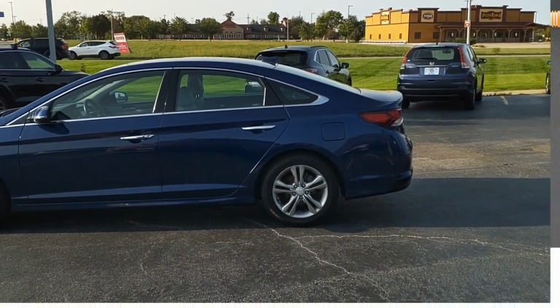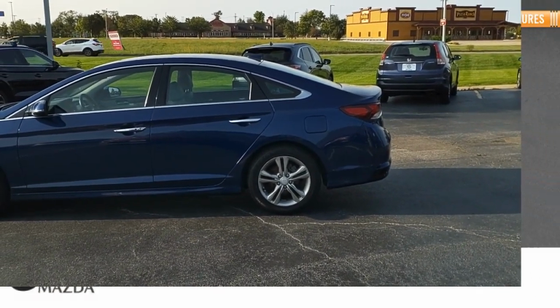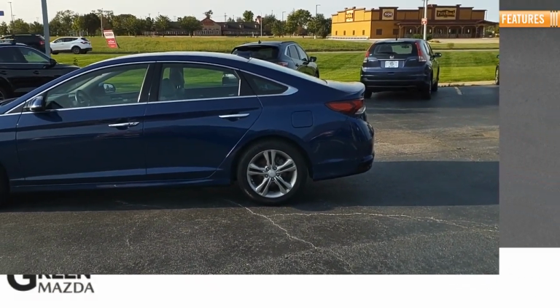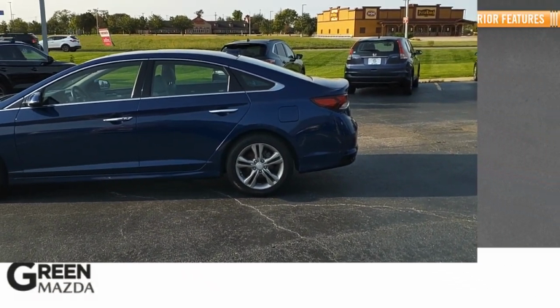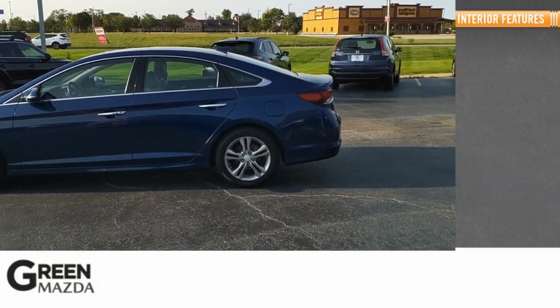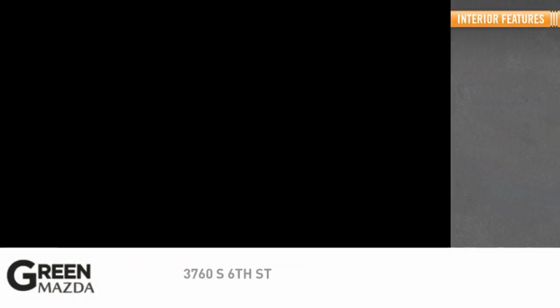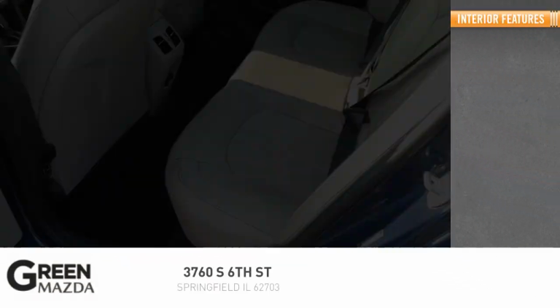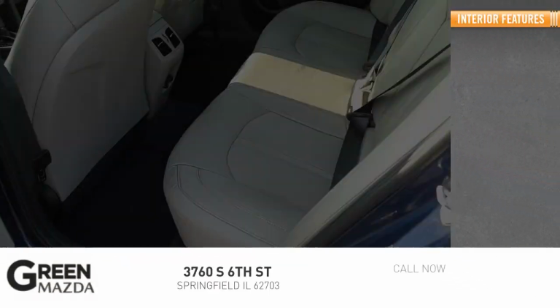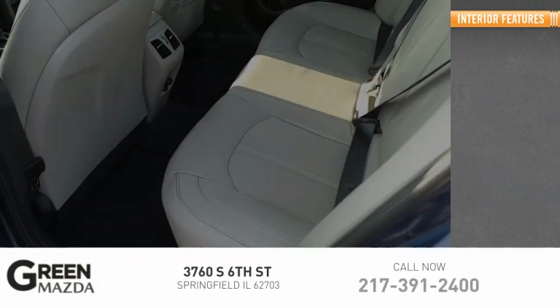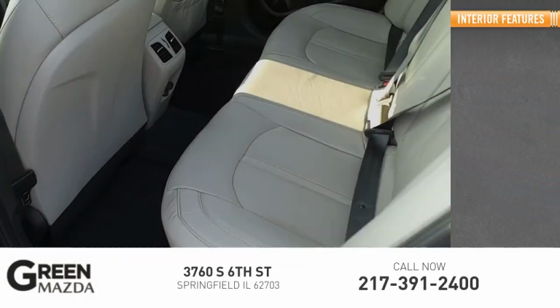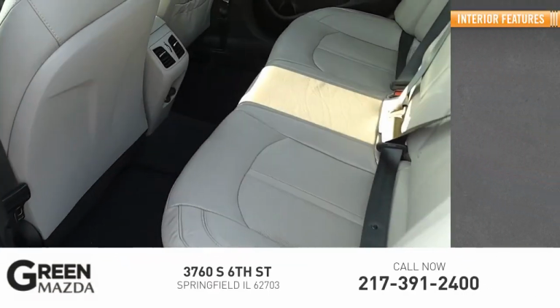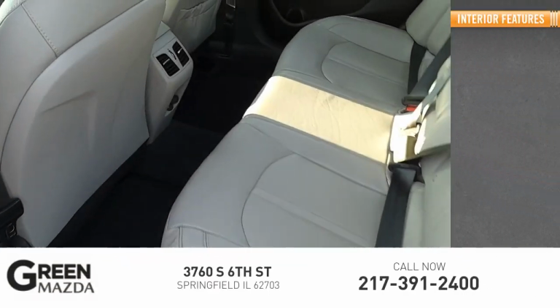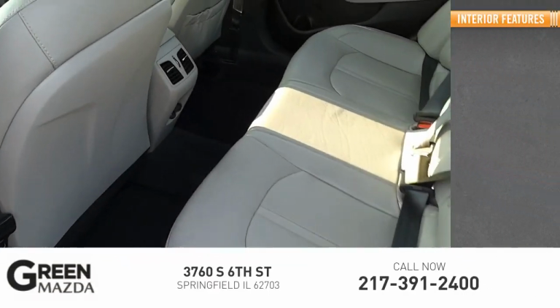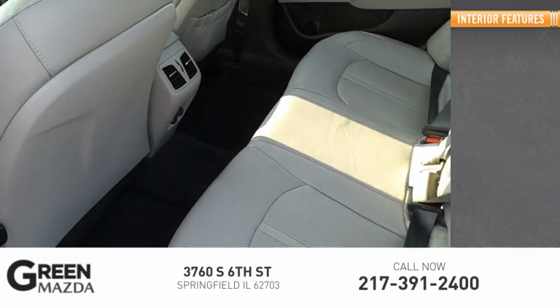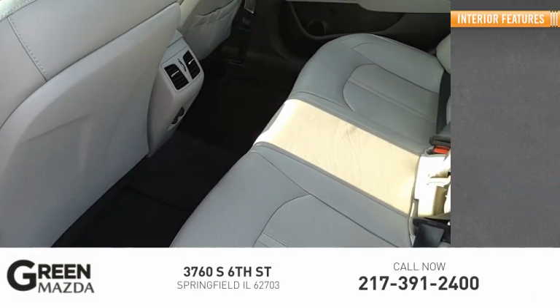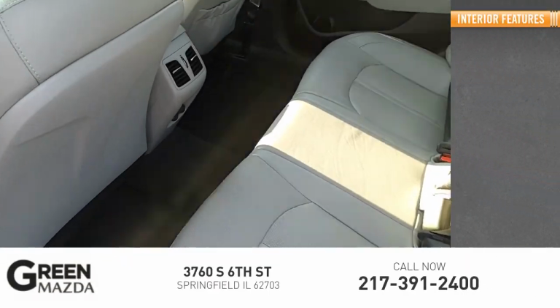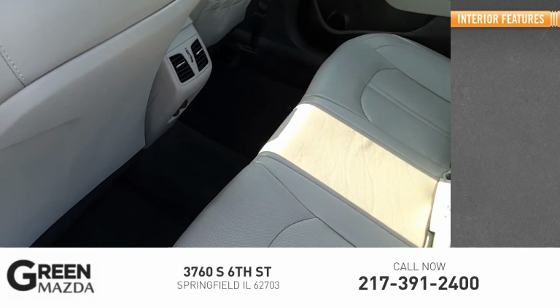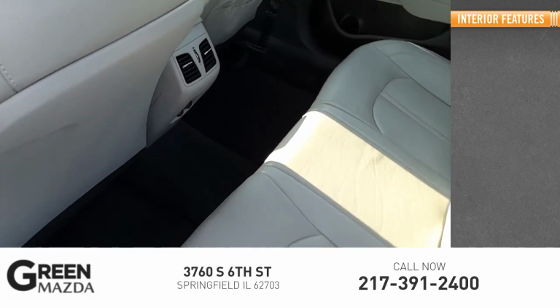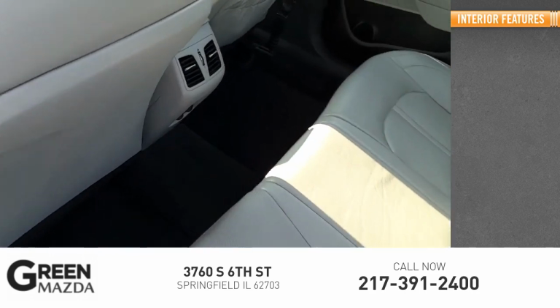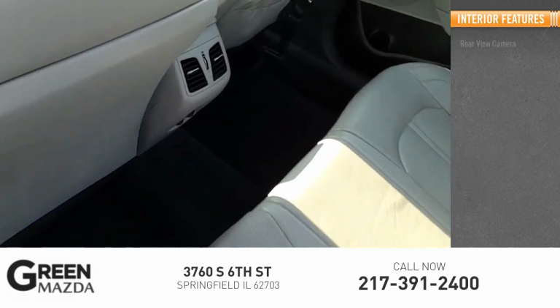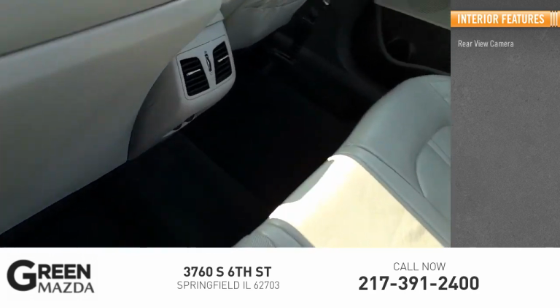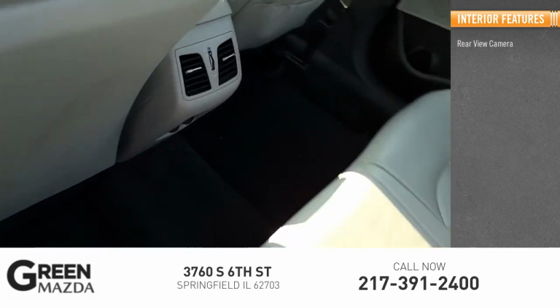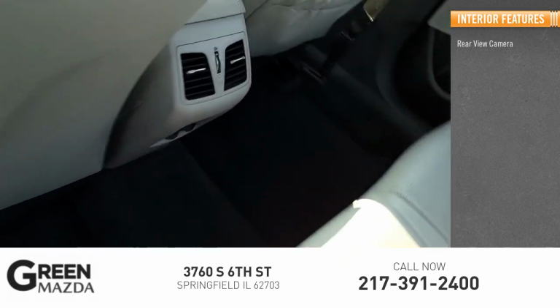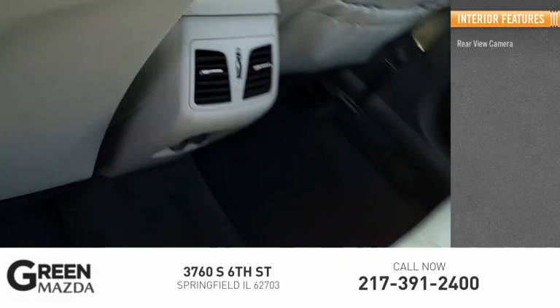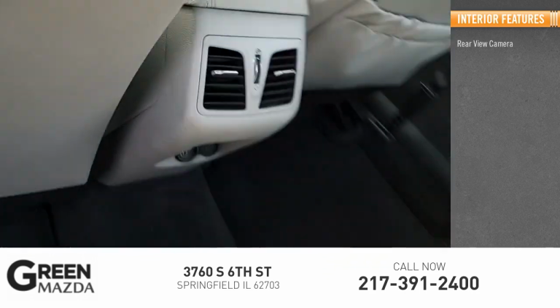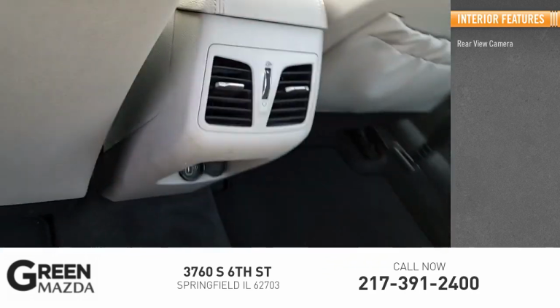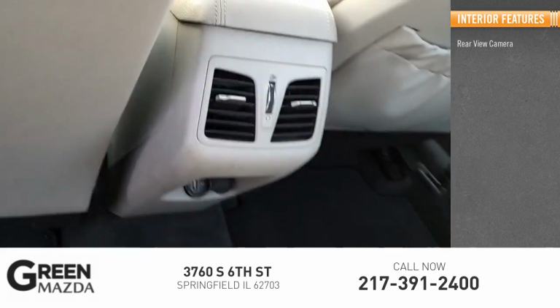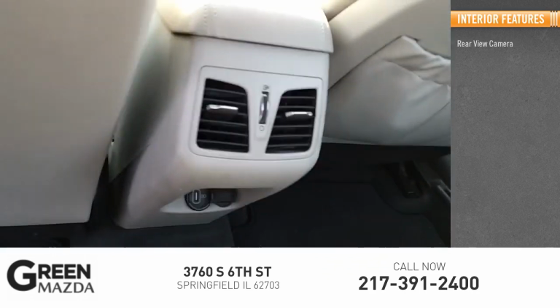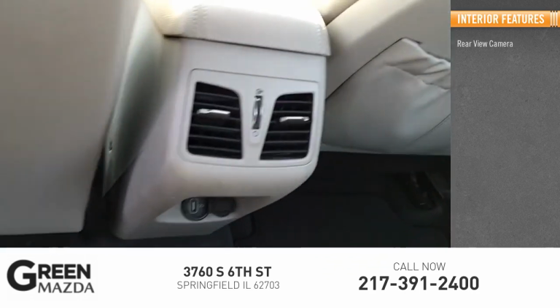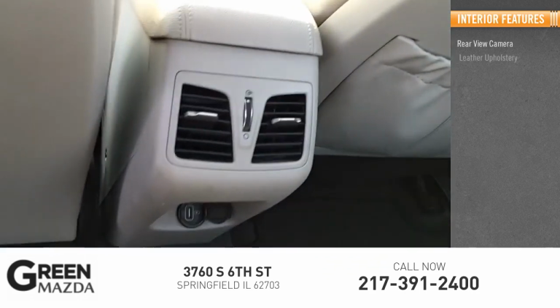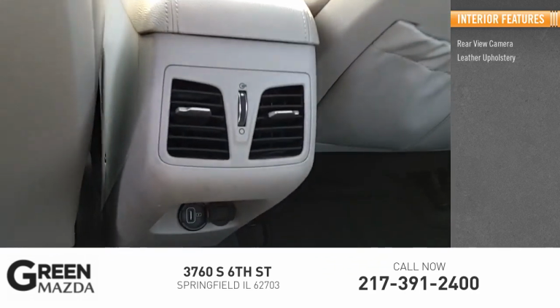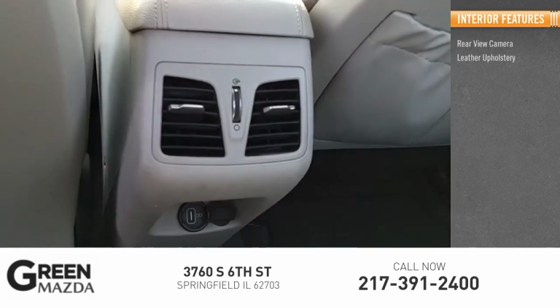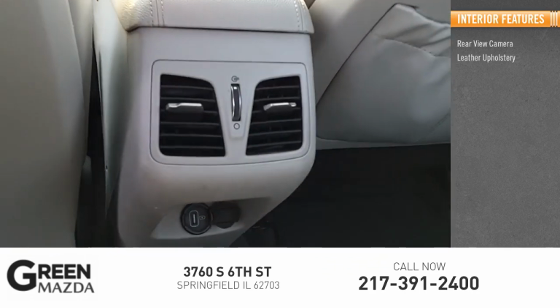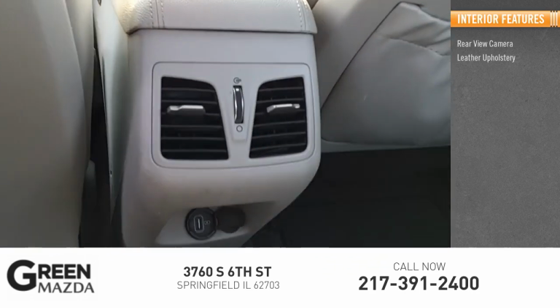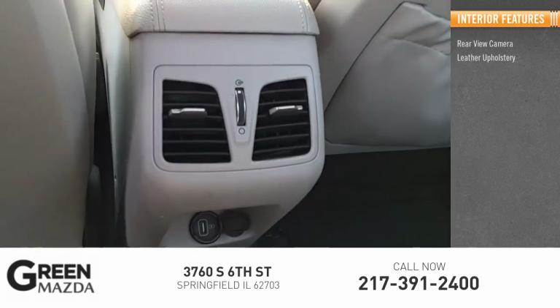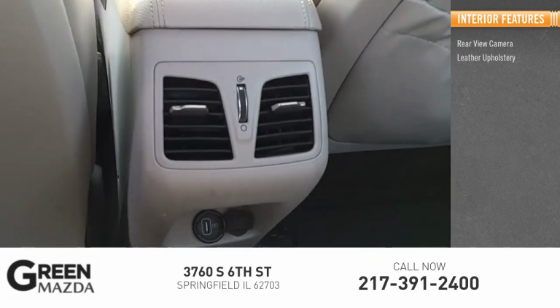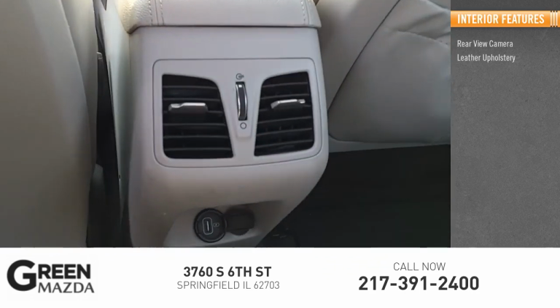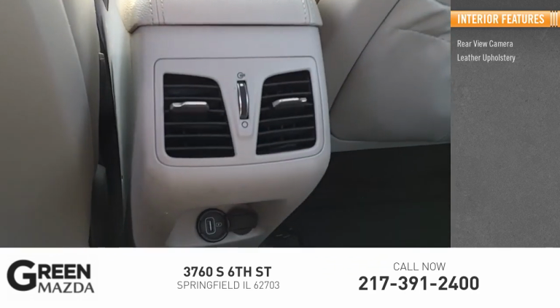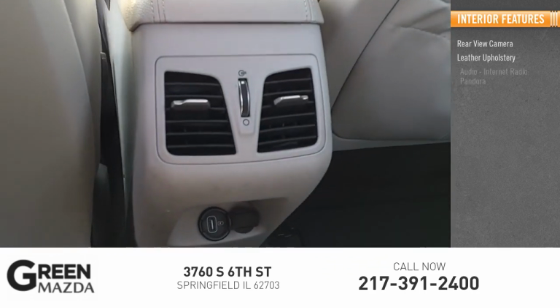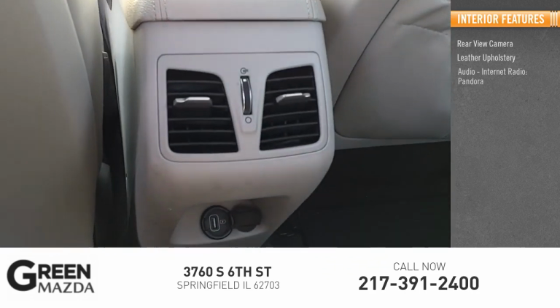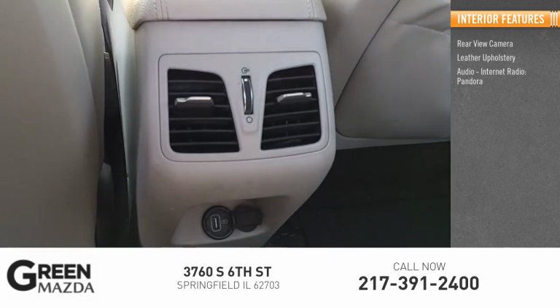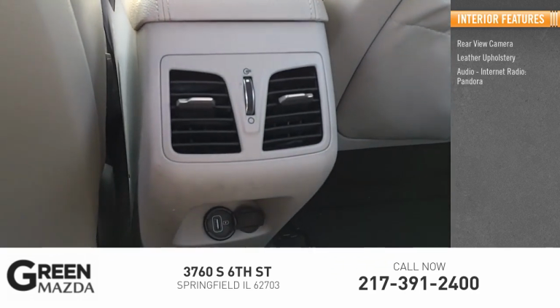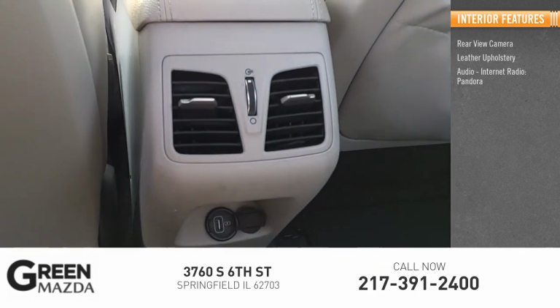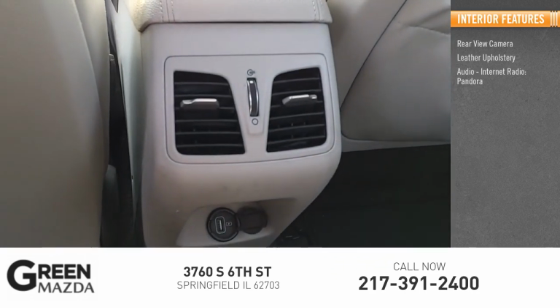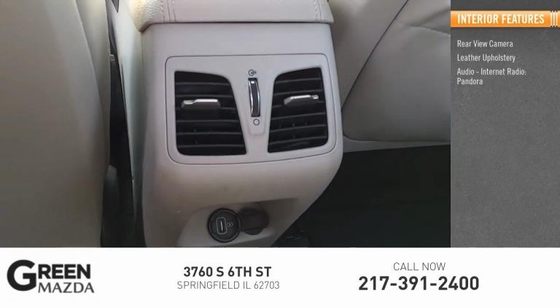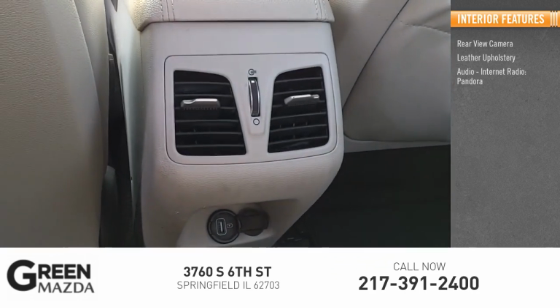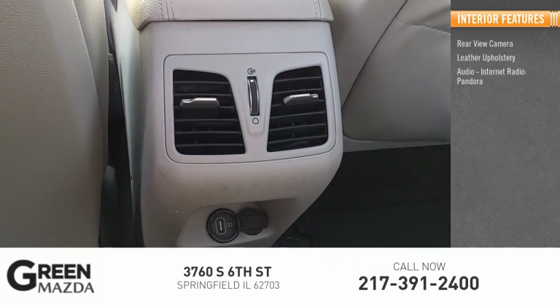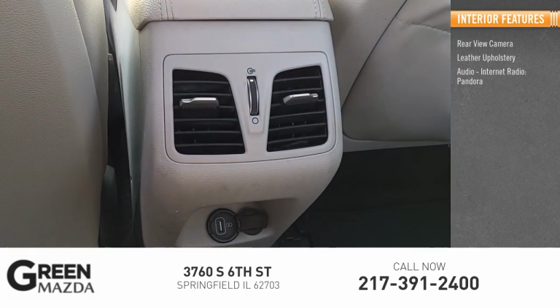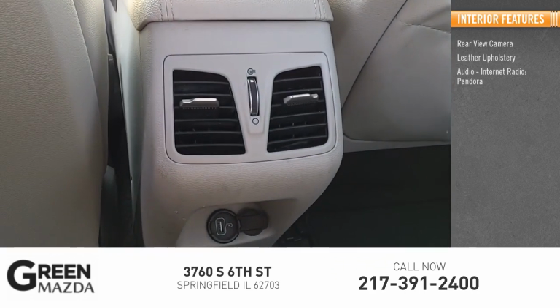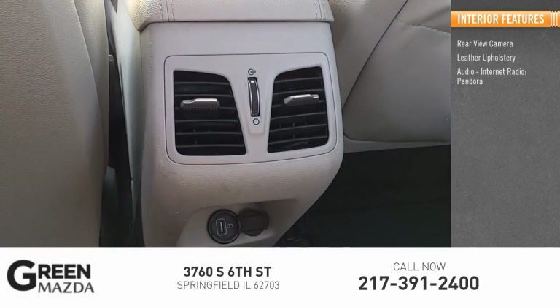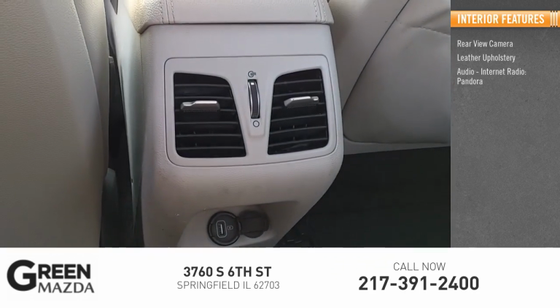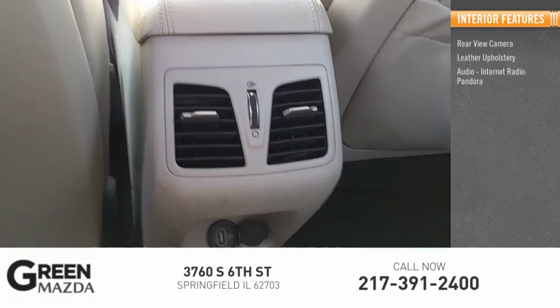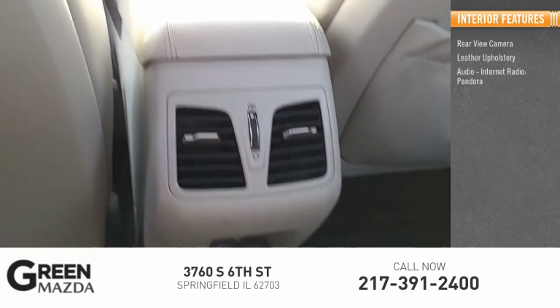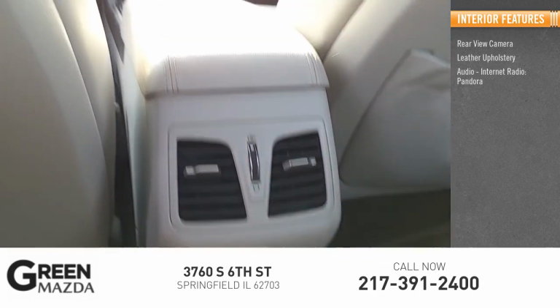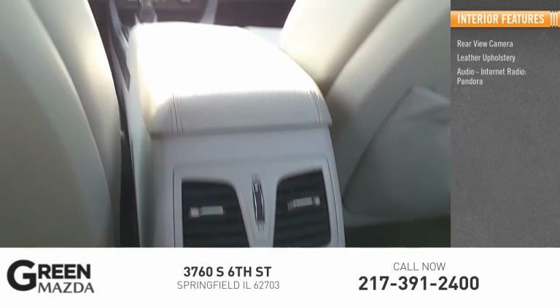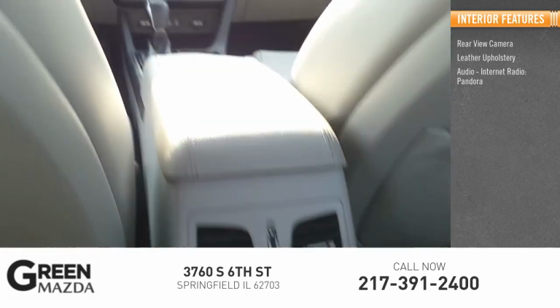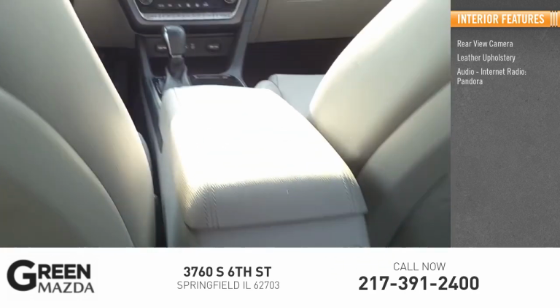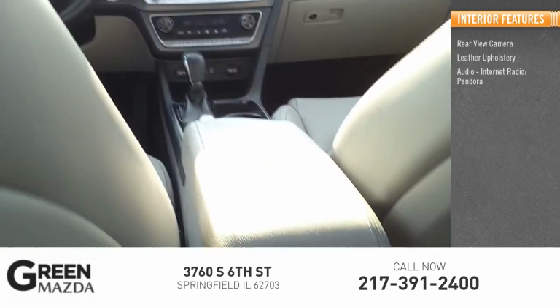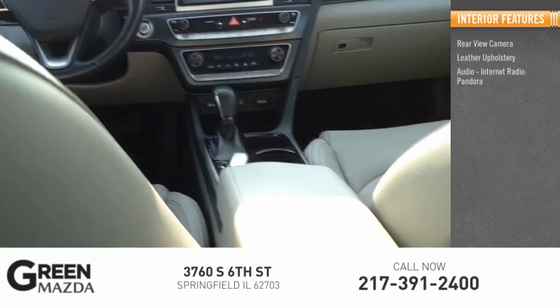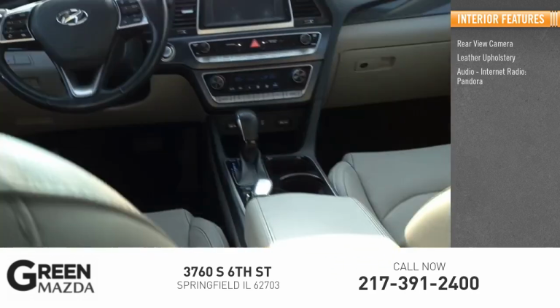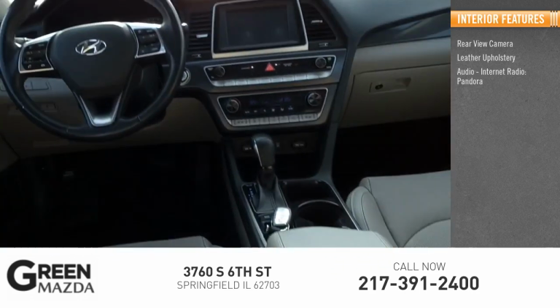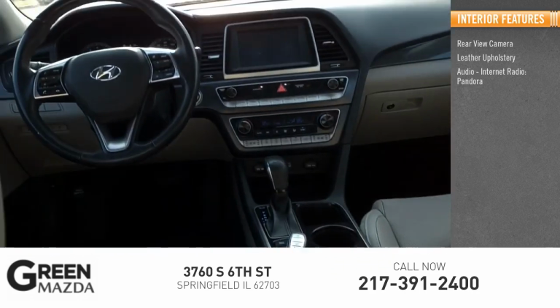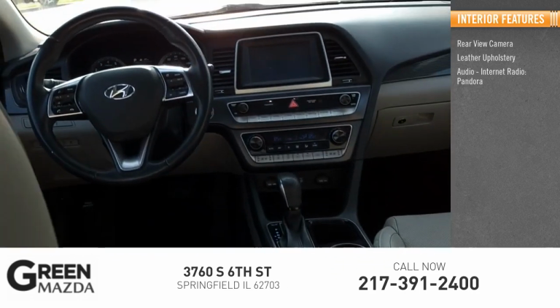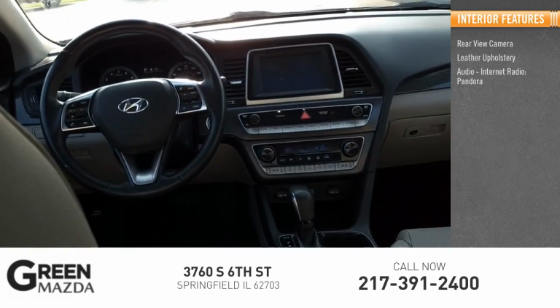Inside you'll find a rear view camera, leather upholstery, audio, internet radio, and Pandora.